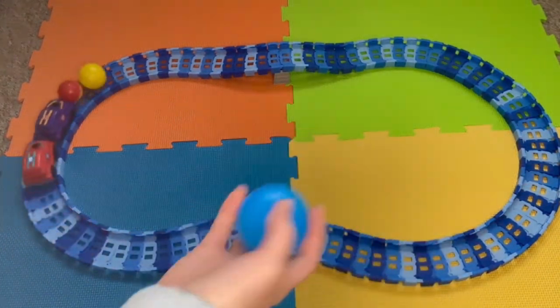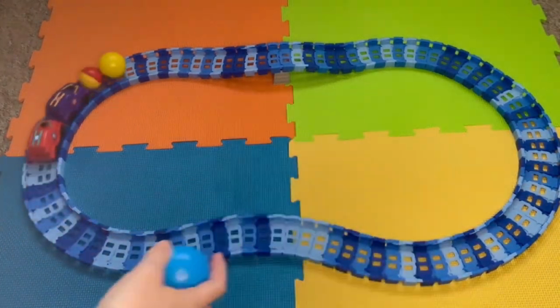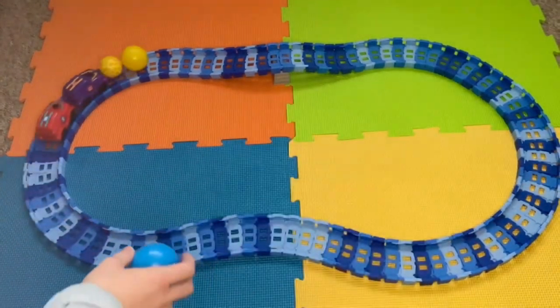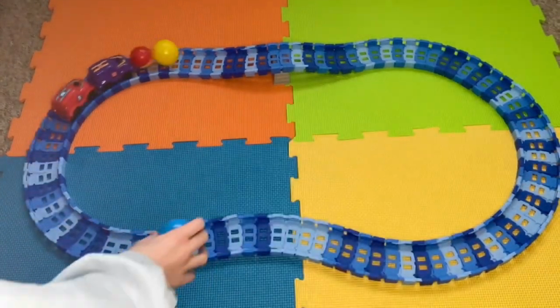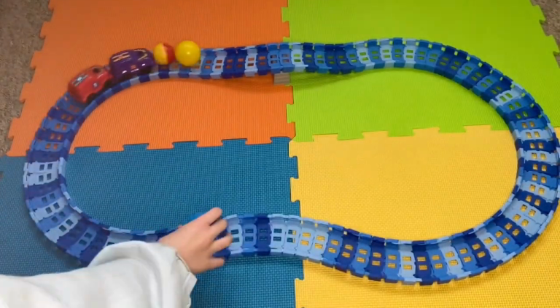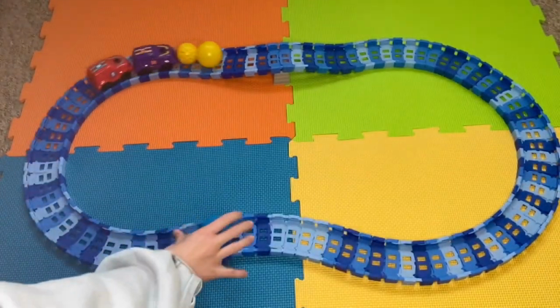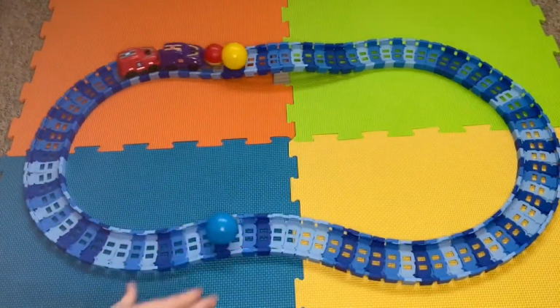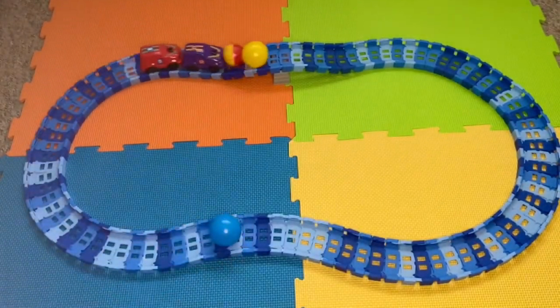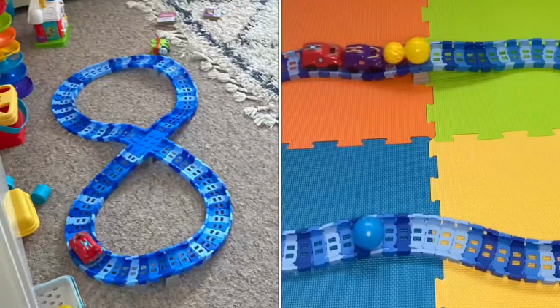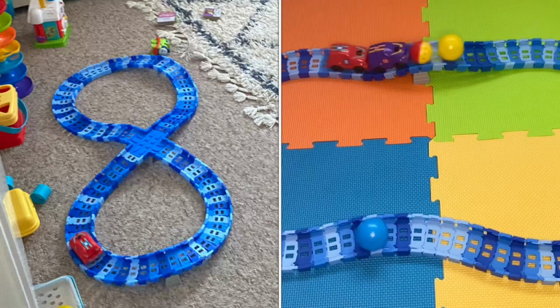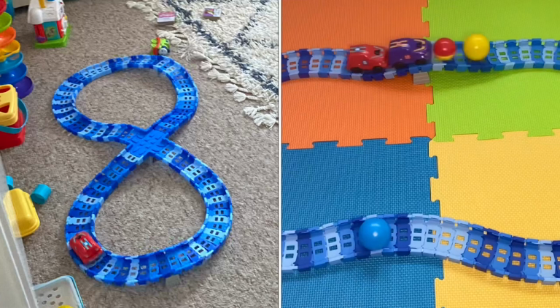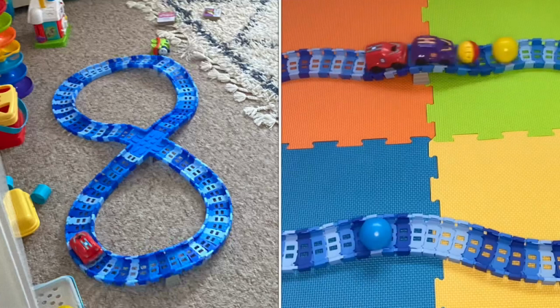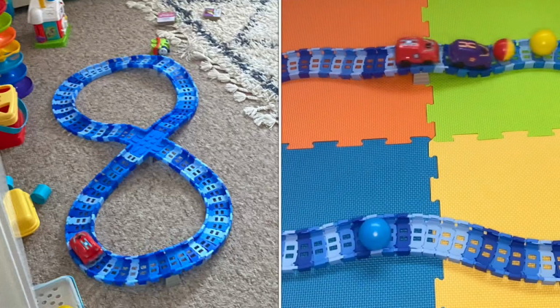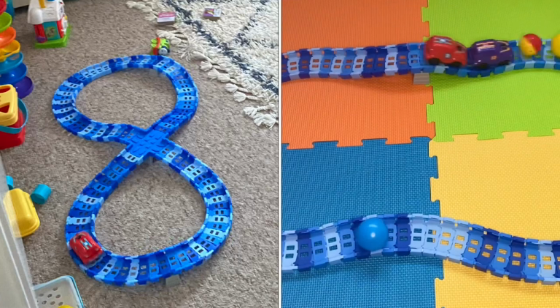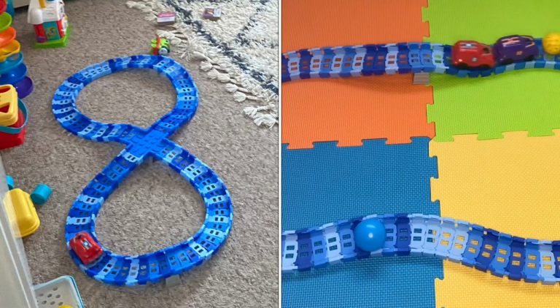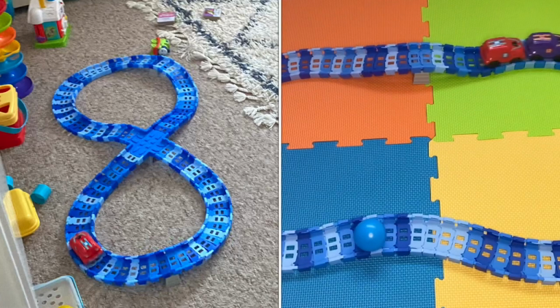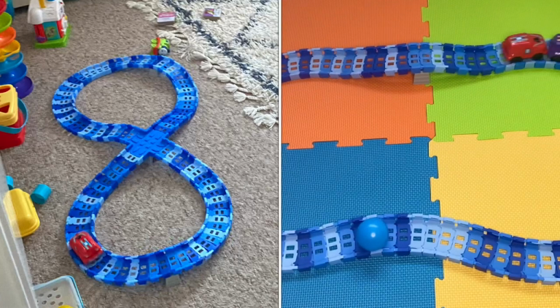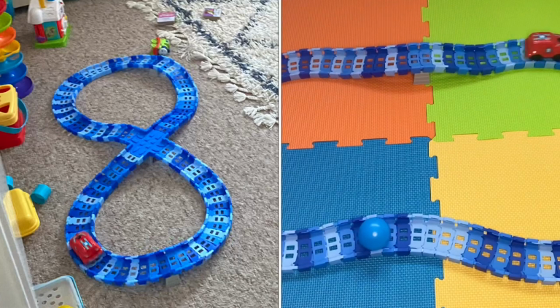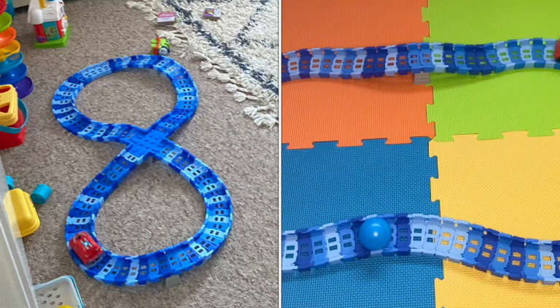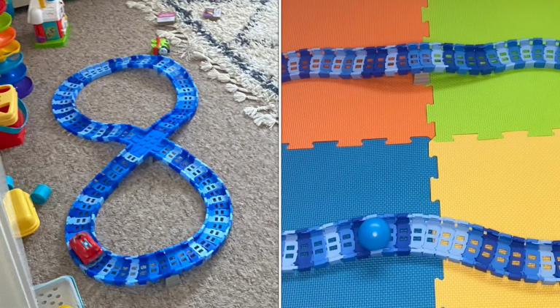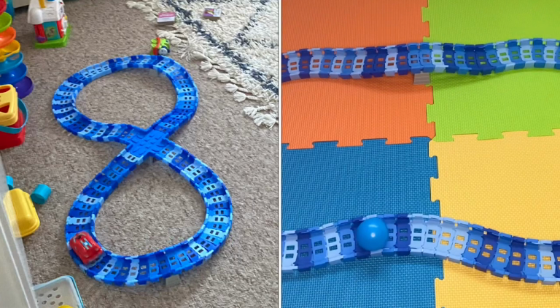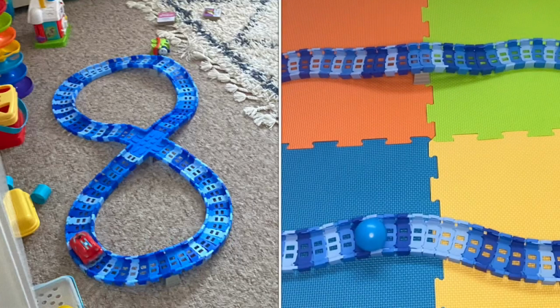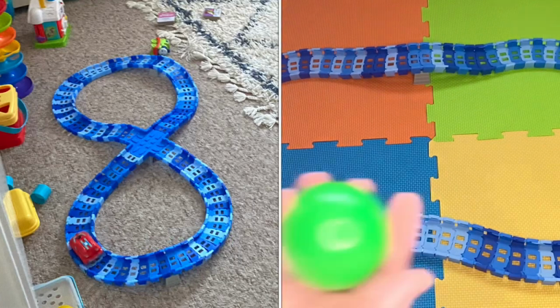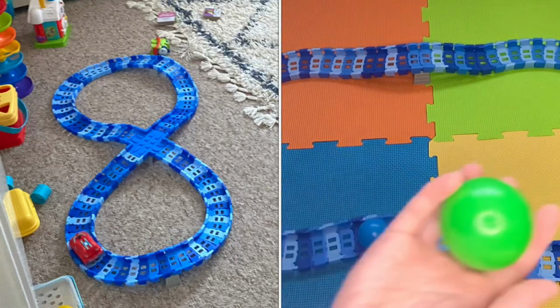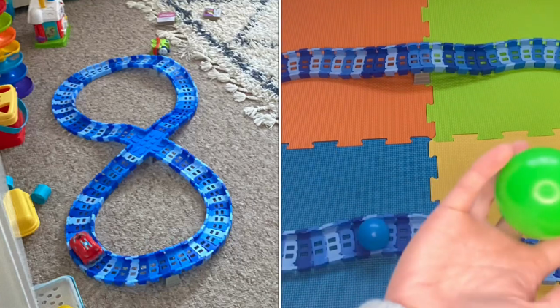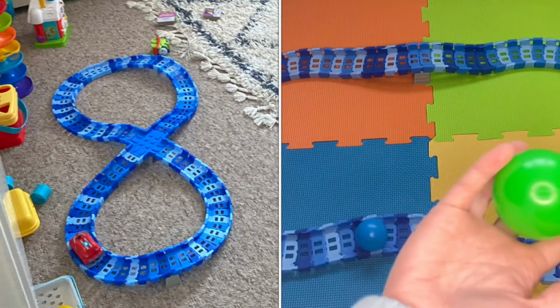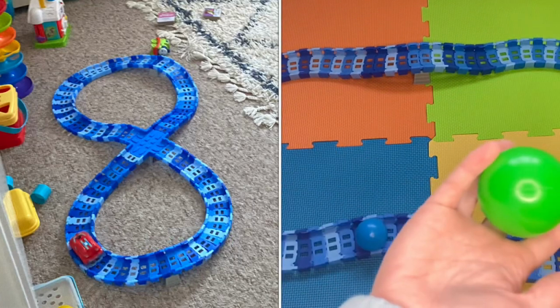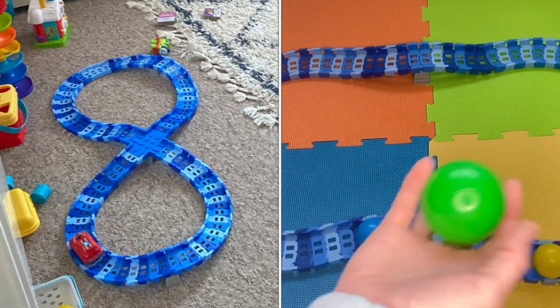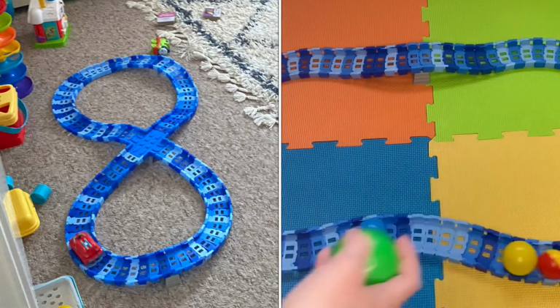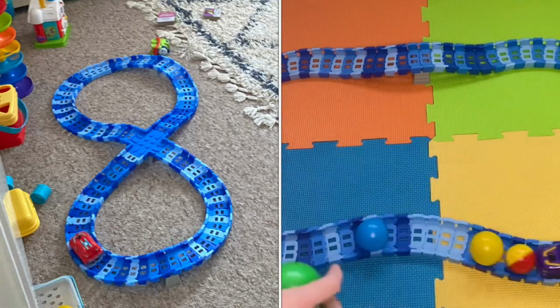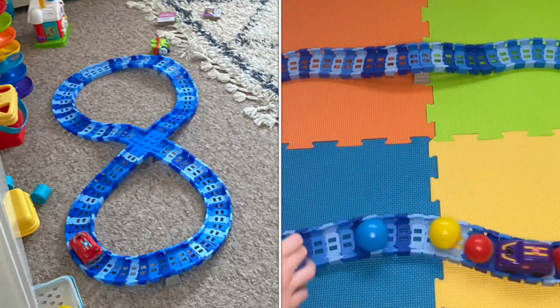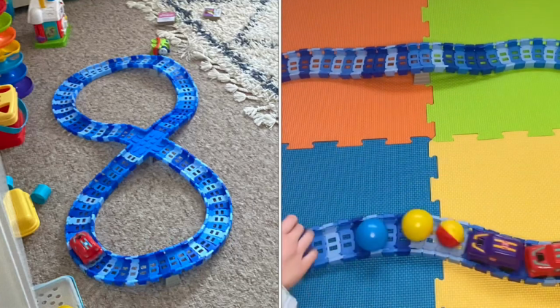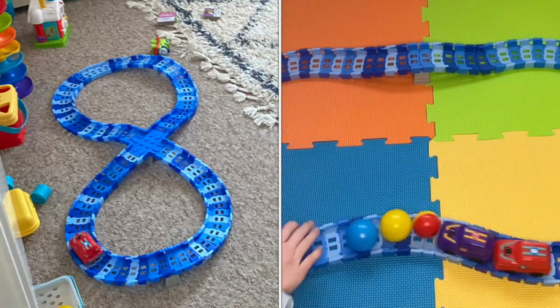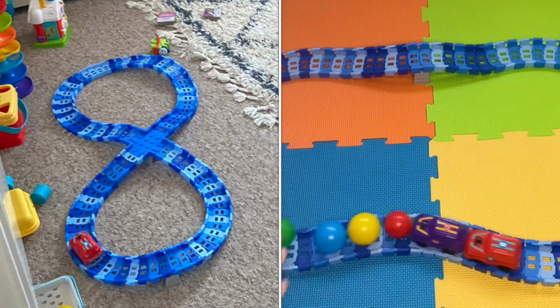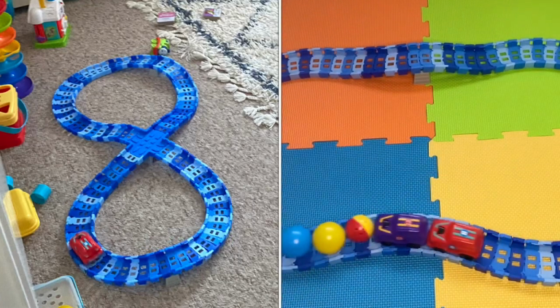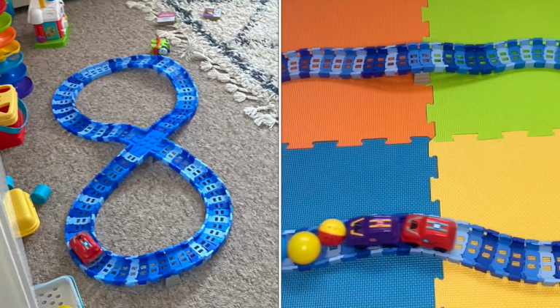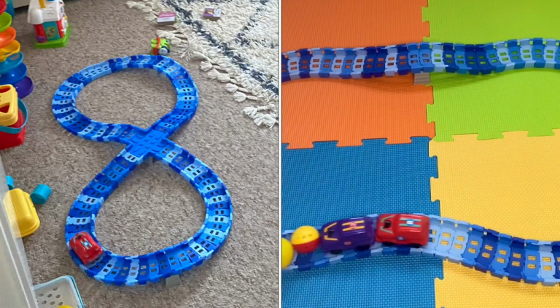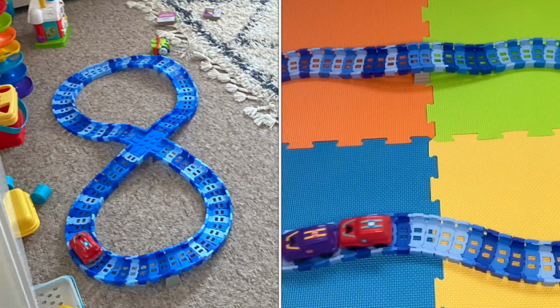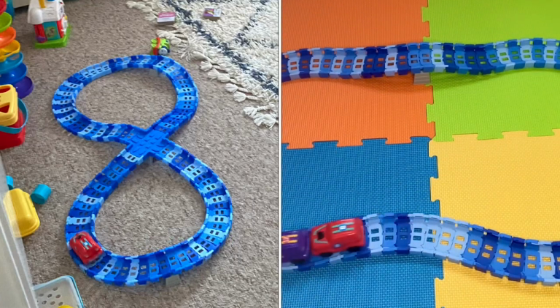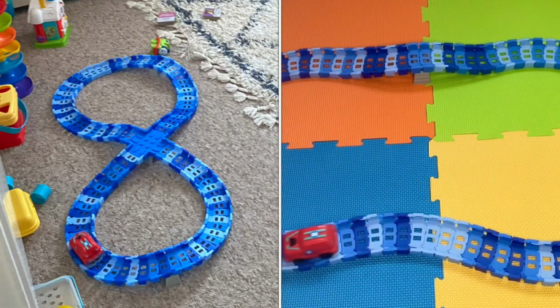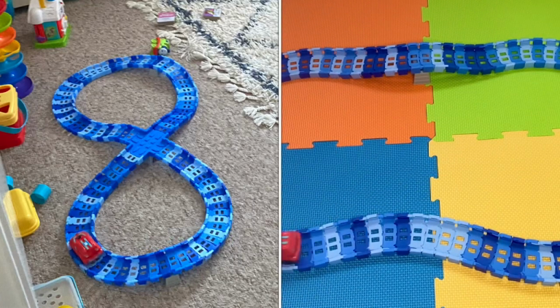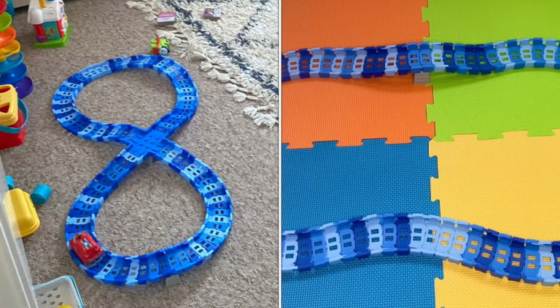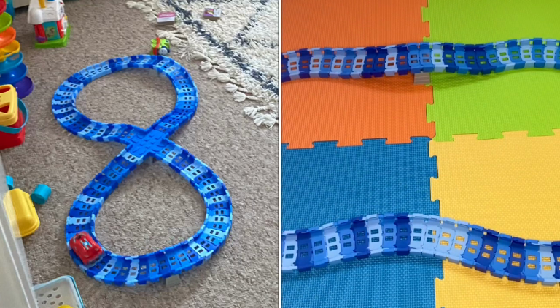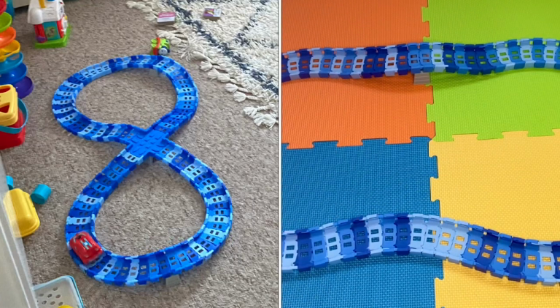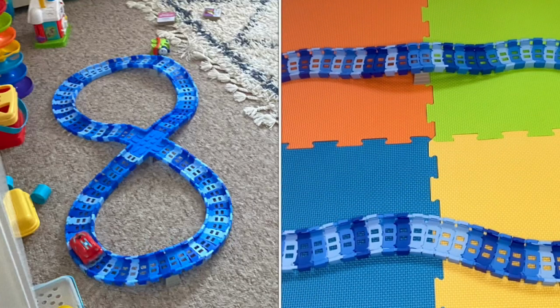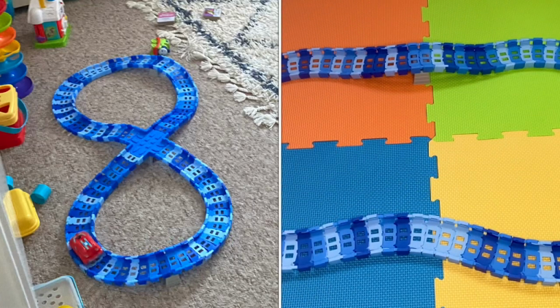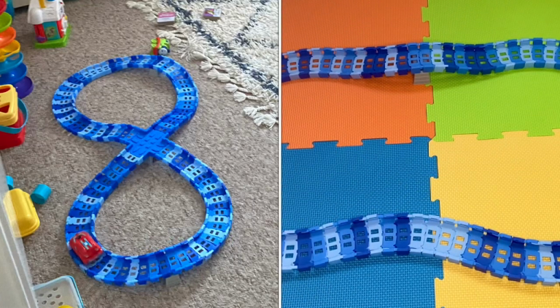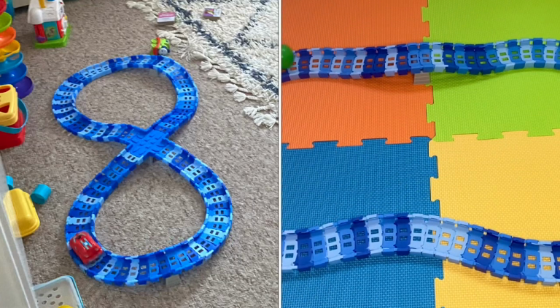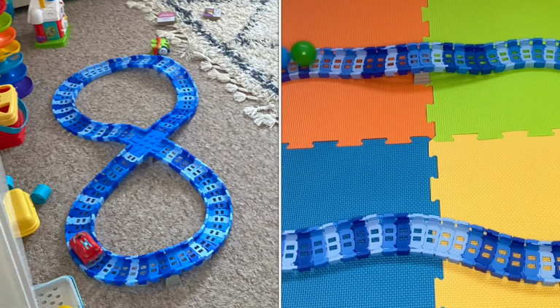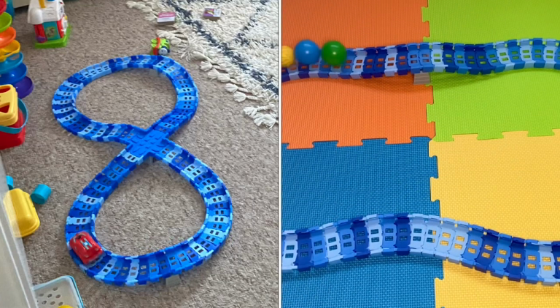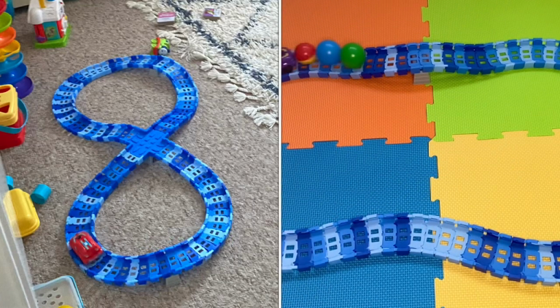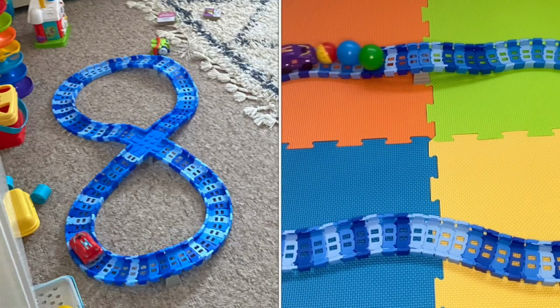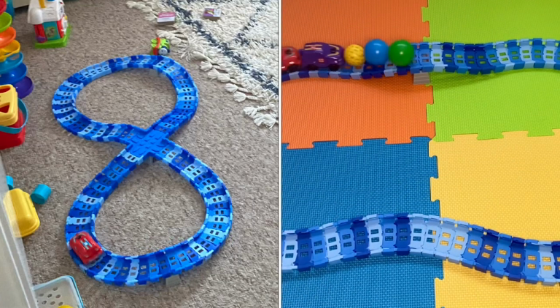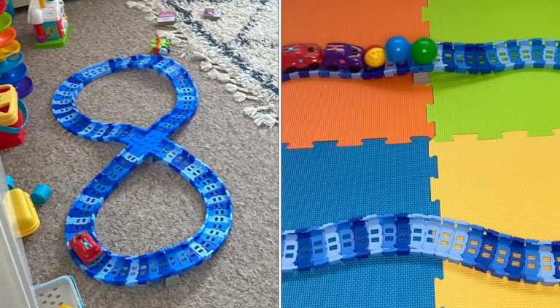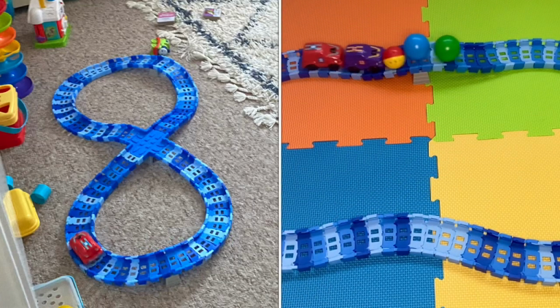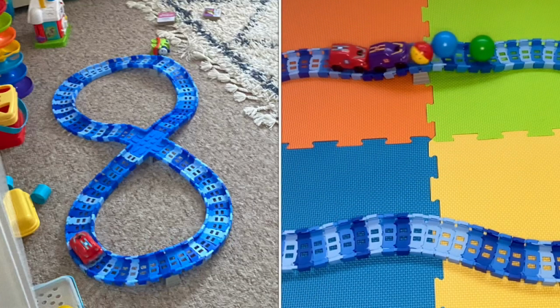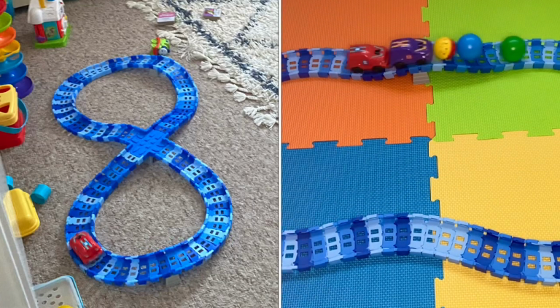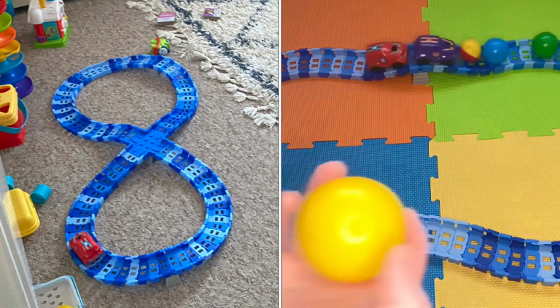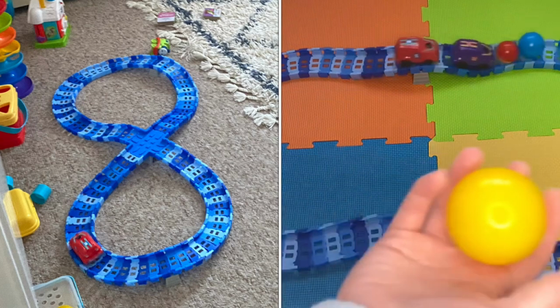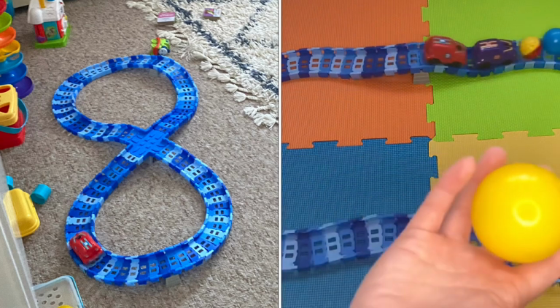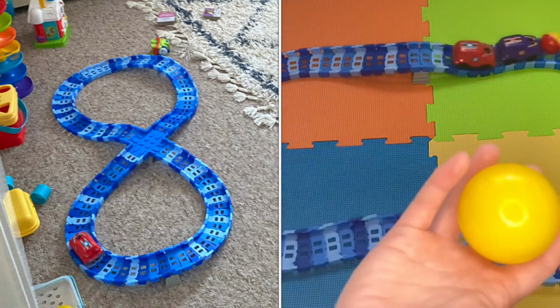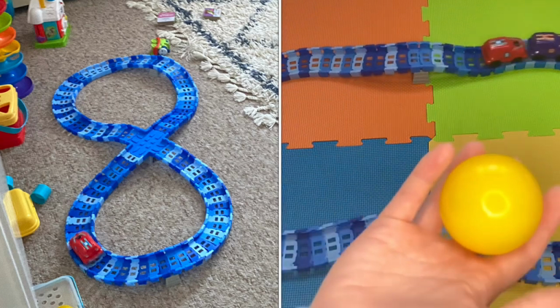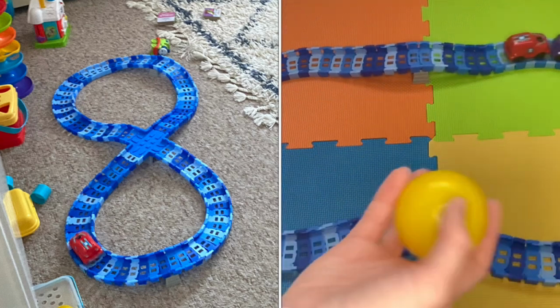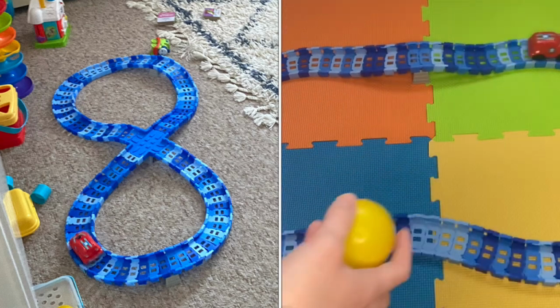Also, on the left-hand side of this screen in this photo, that's how you can put the track together with this large blue joining piece.